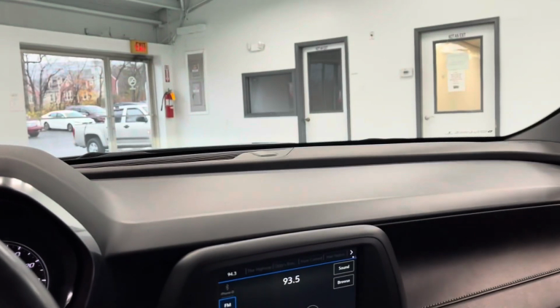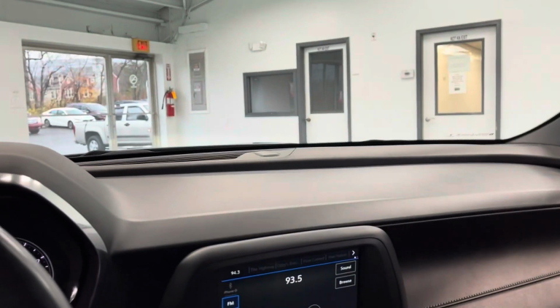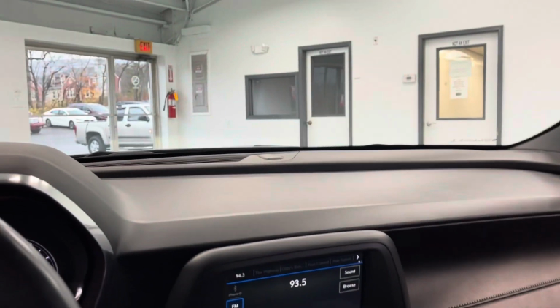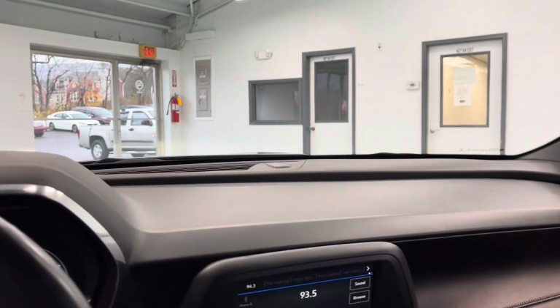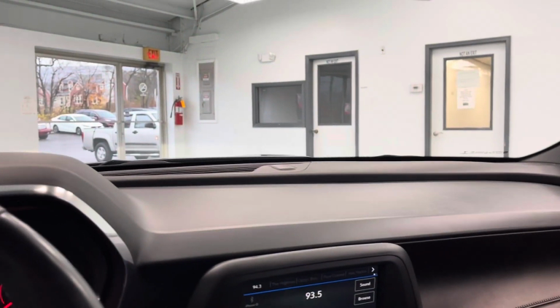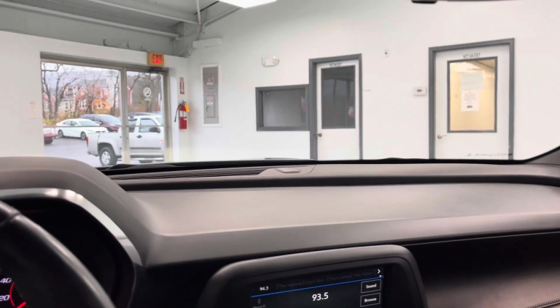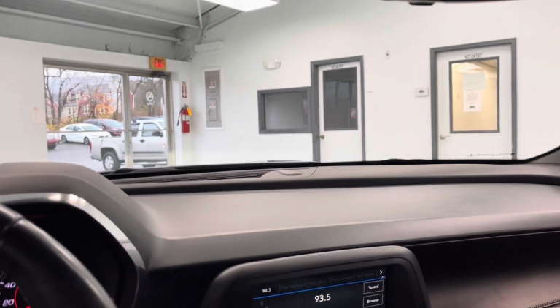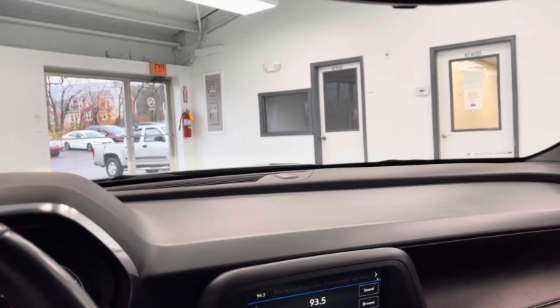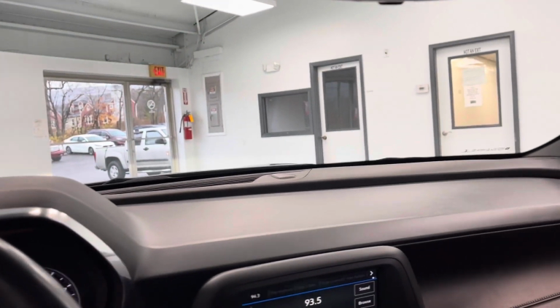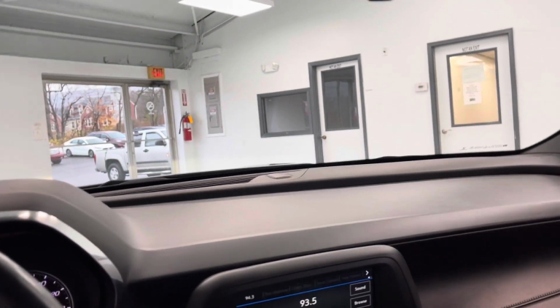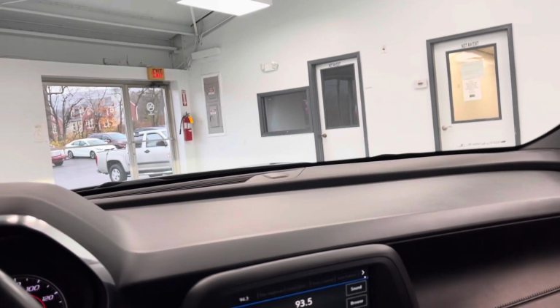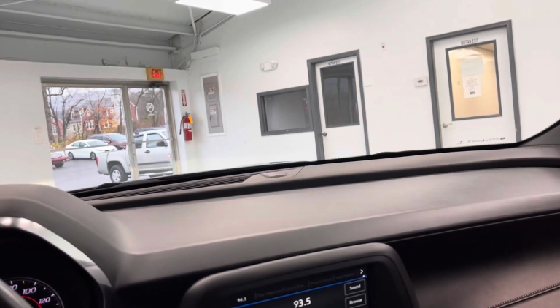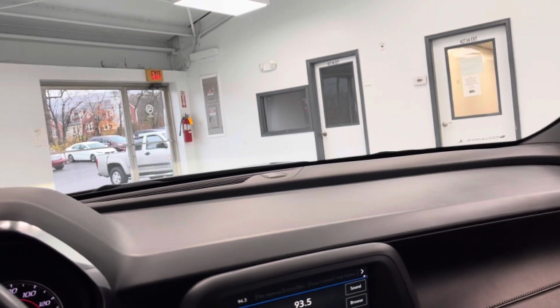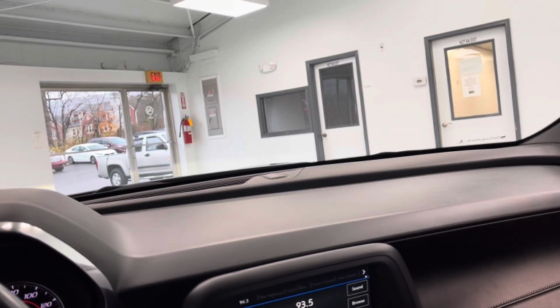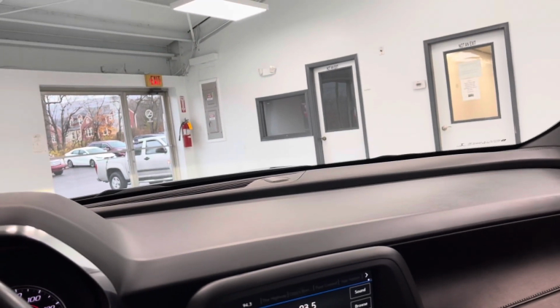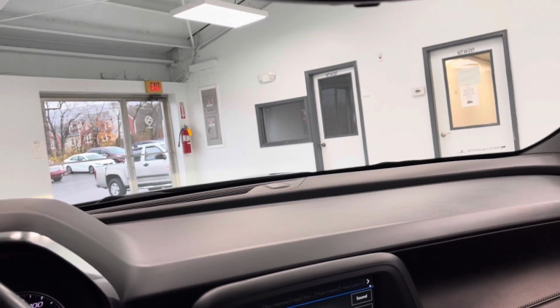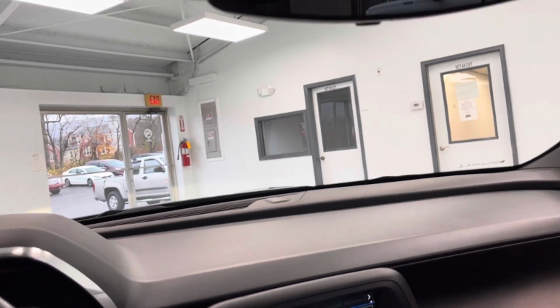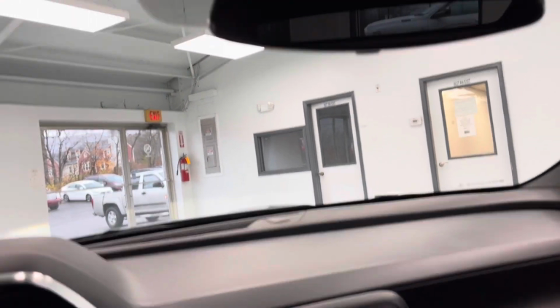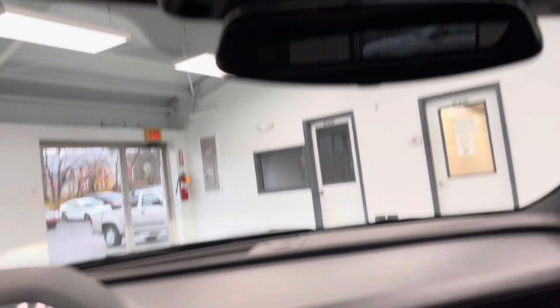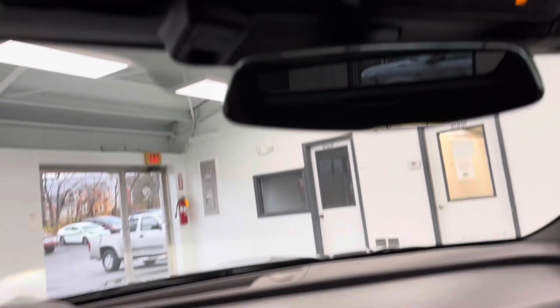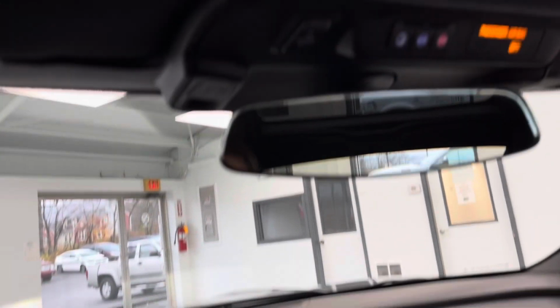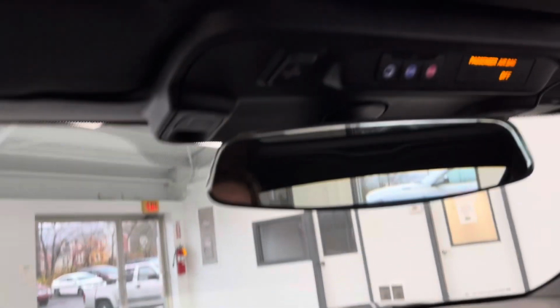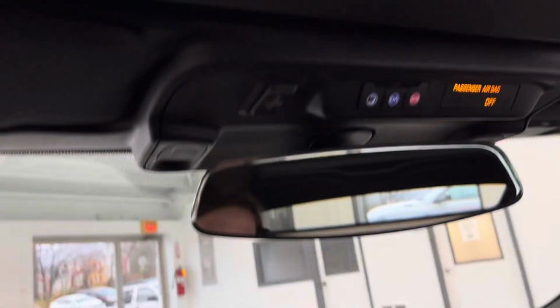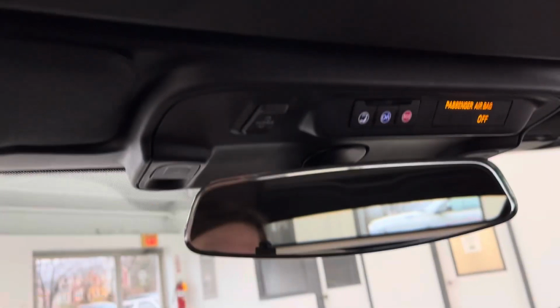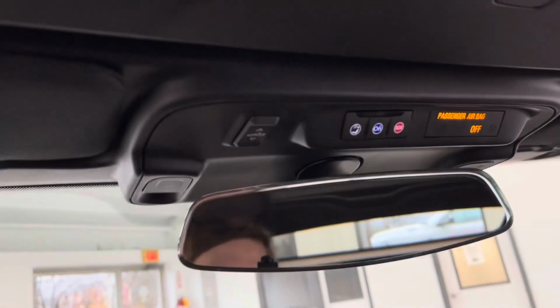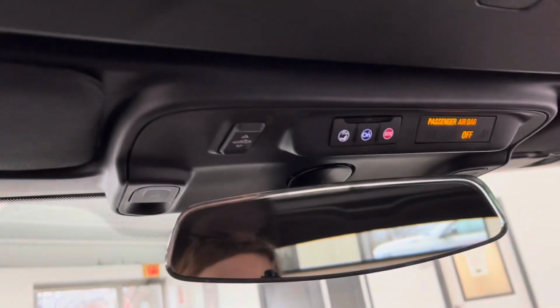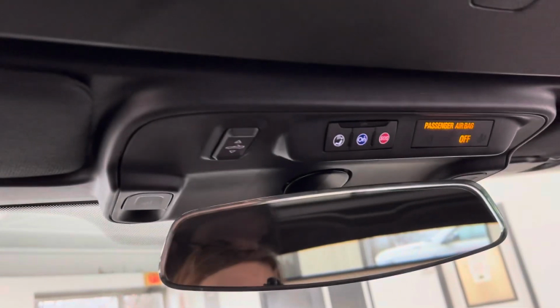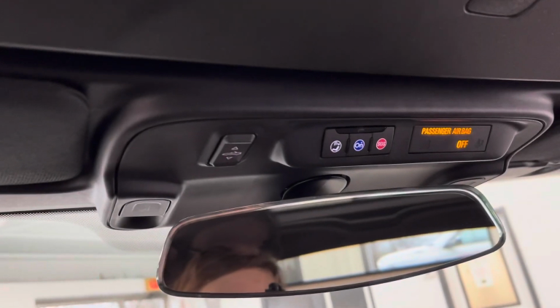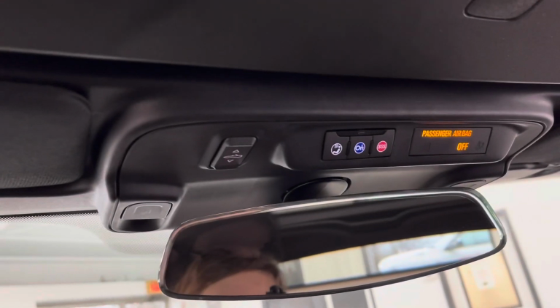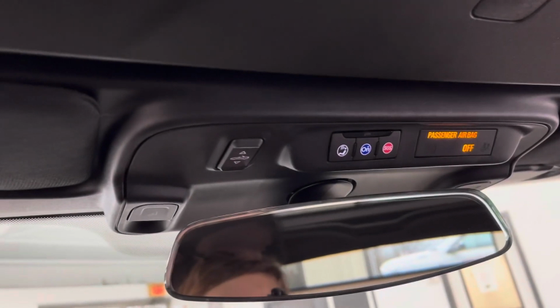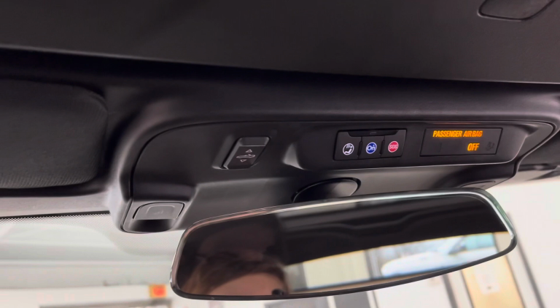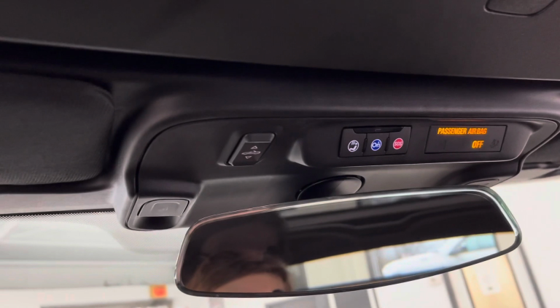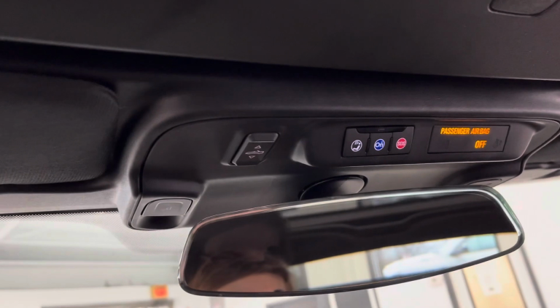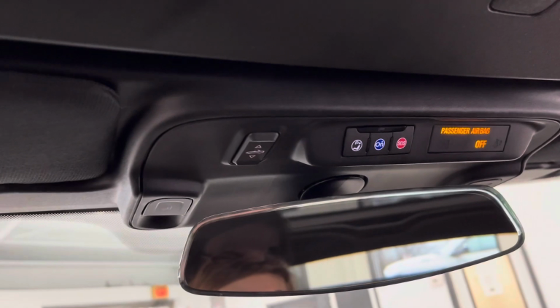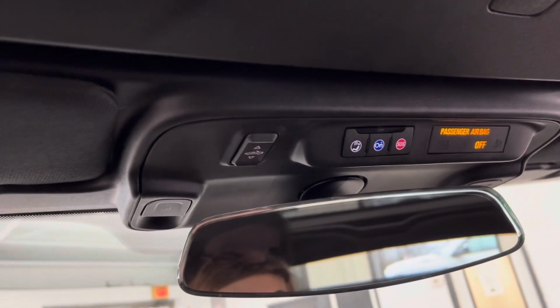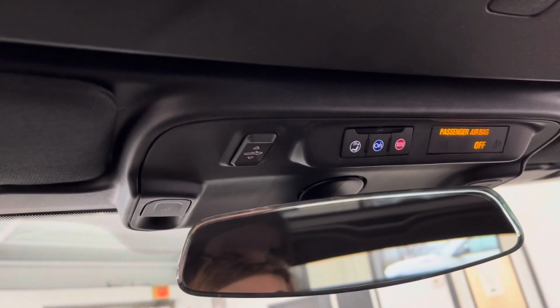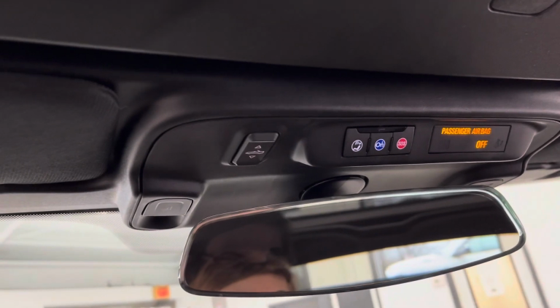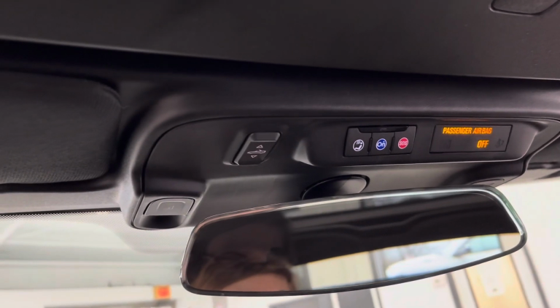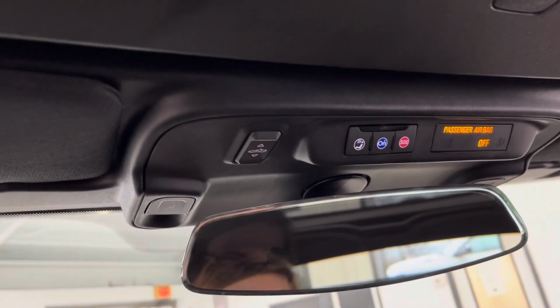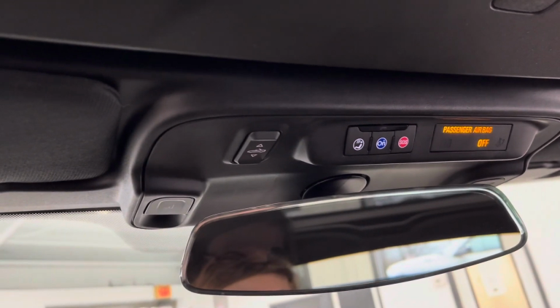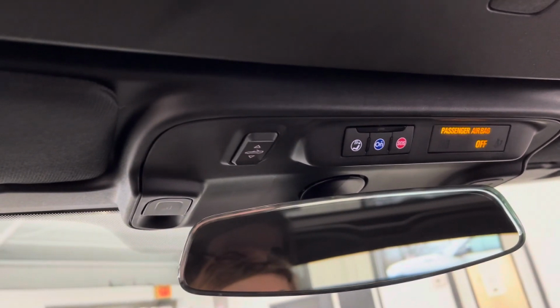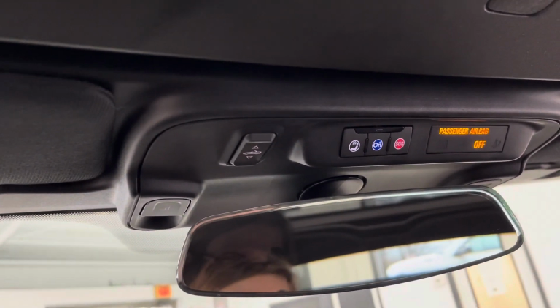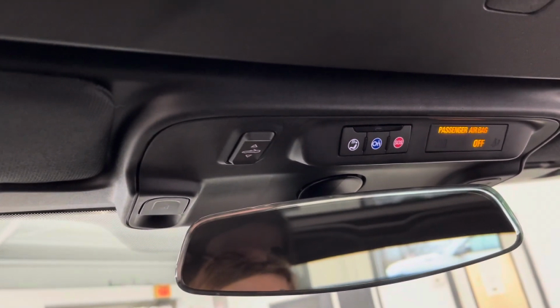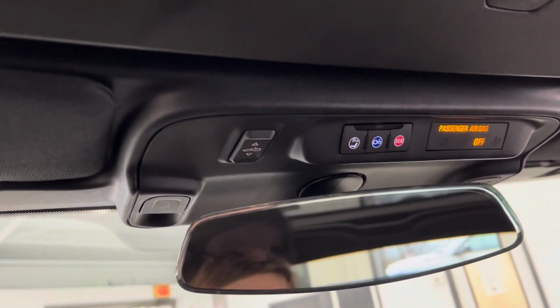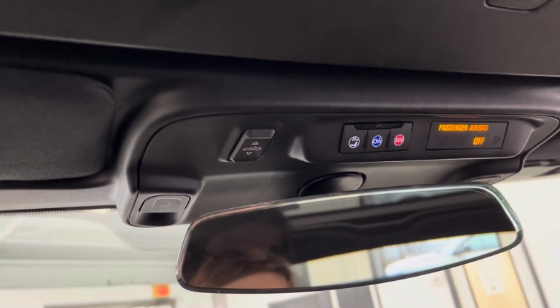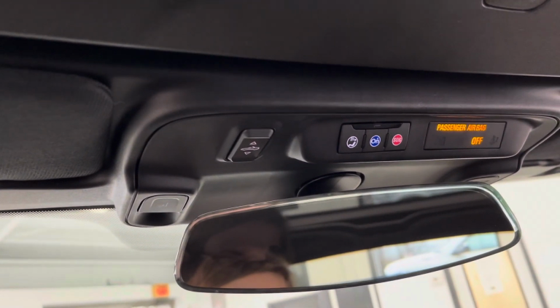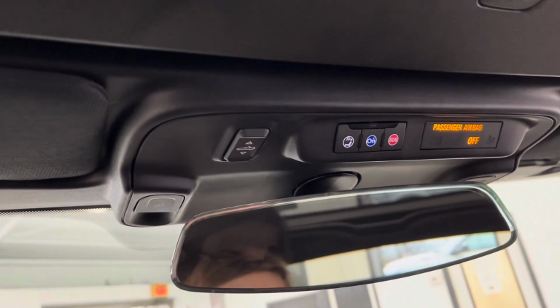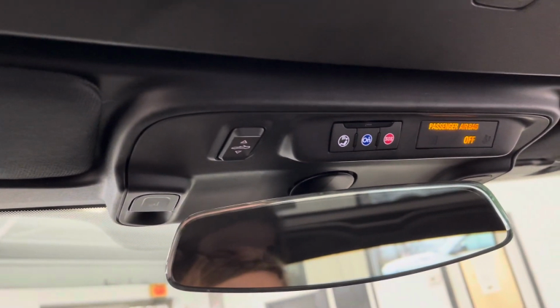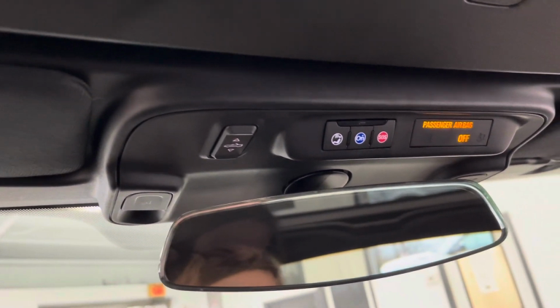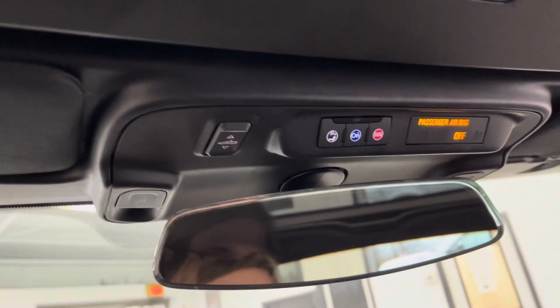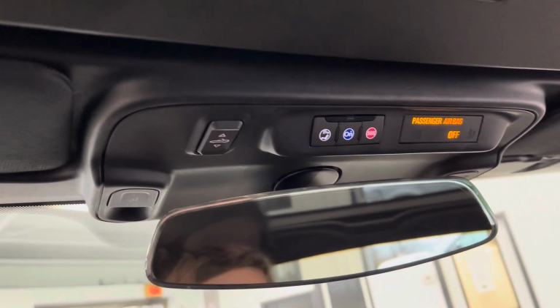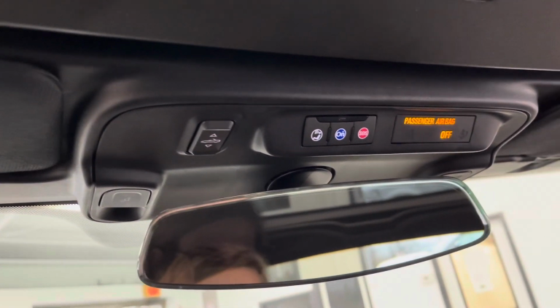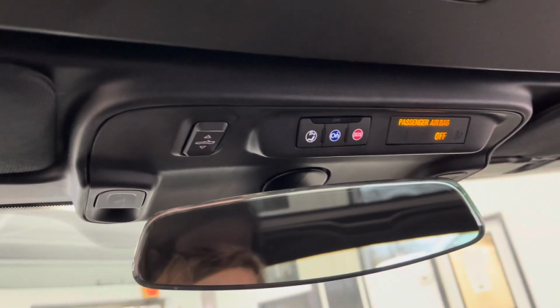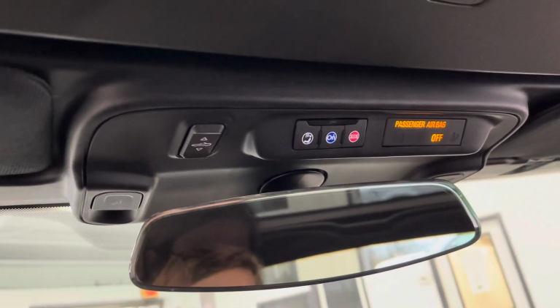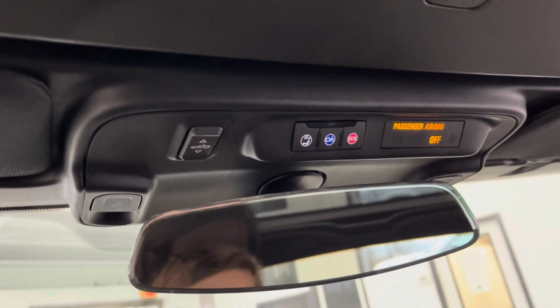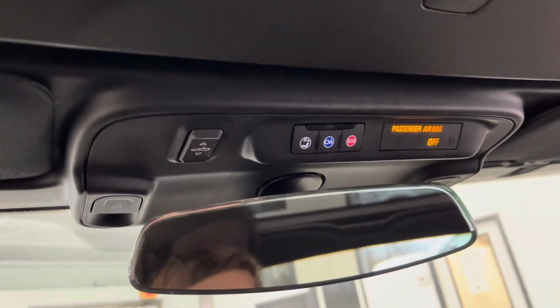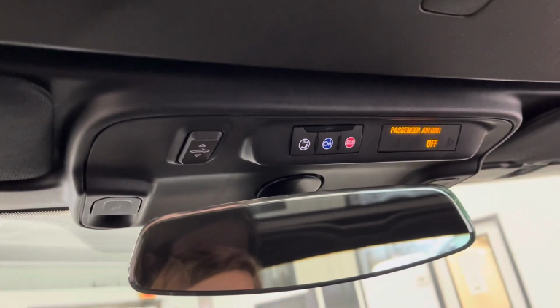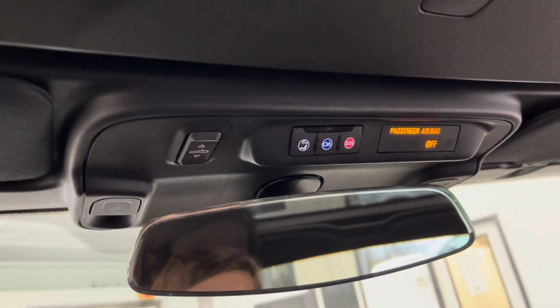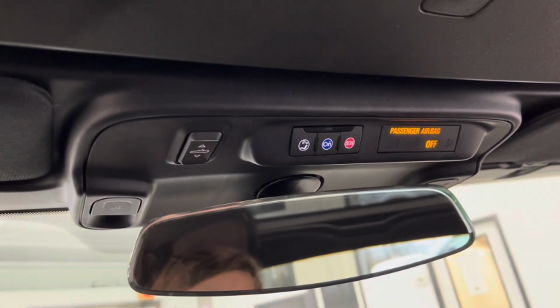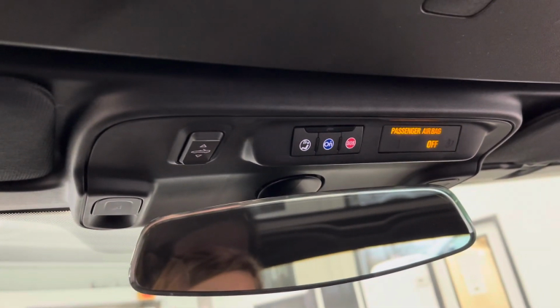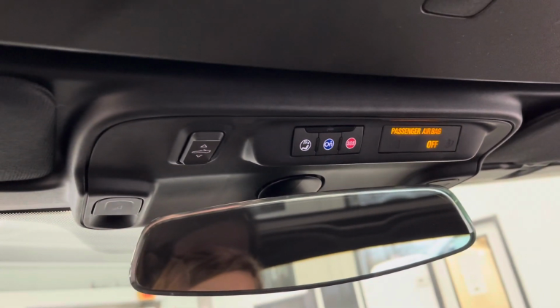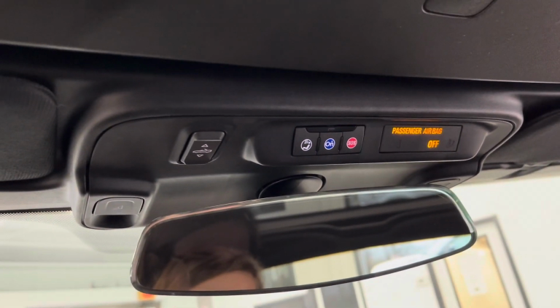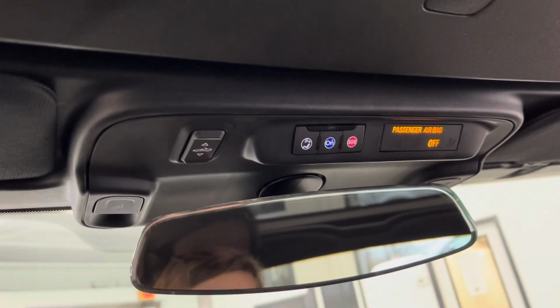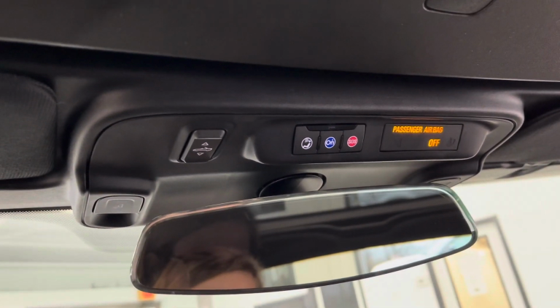And lastly, though you do have a button on your remote to open up your convertible top, you can do that here as well from inside the vehicle.